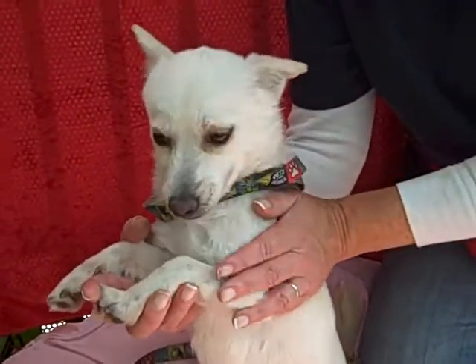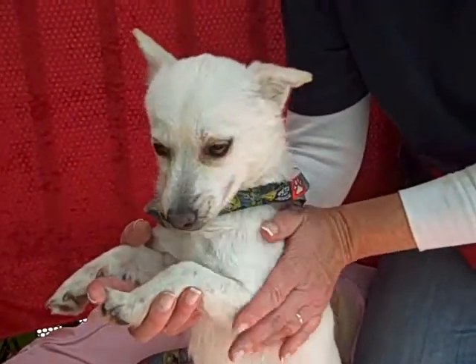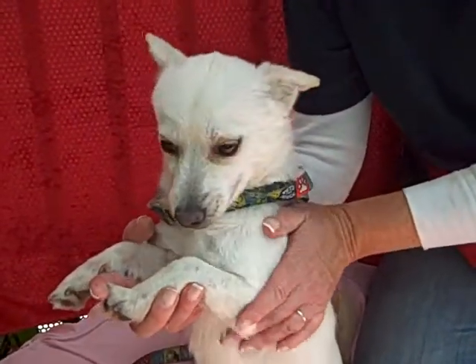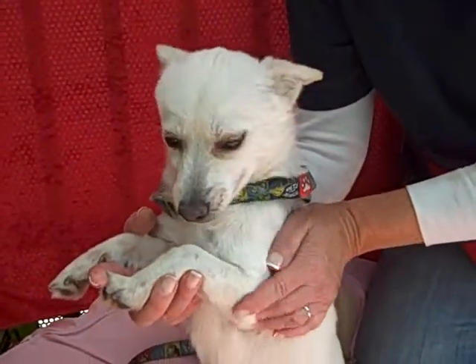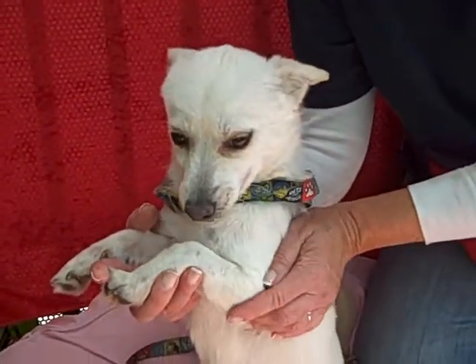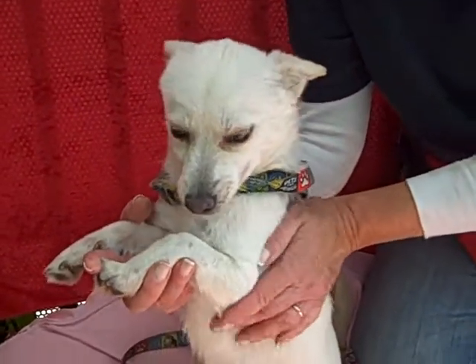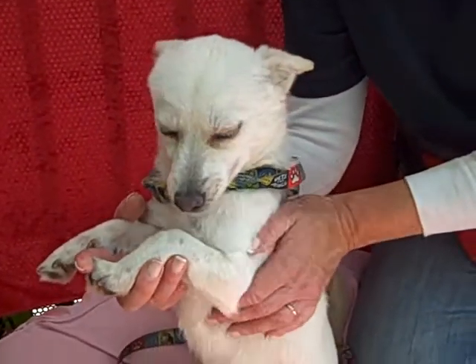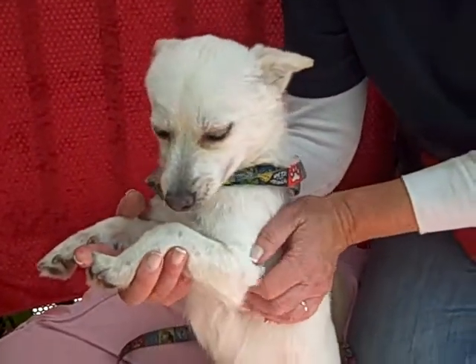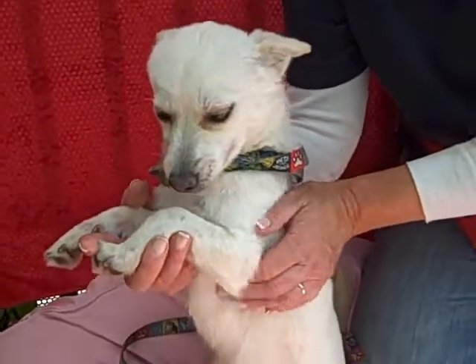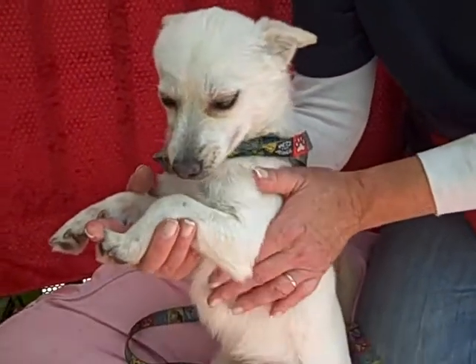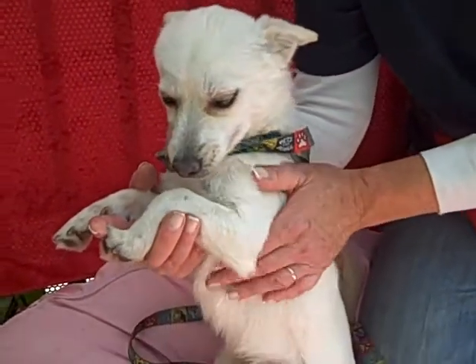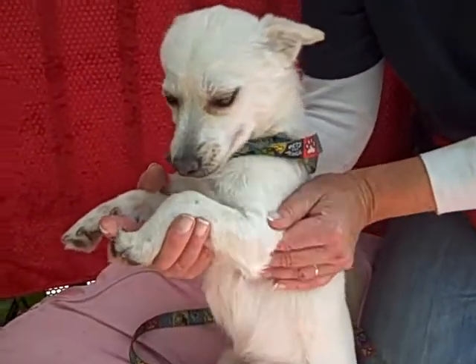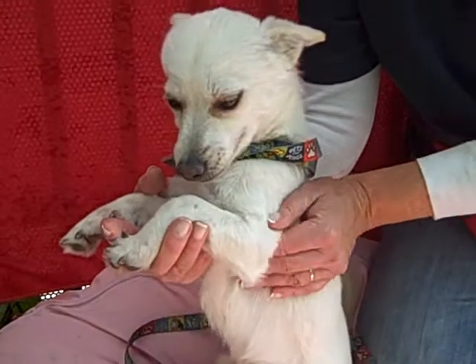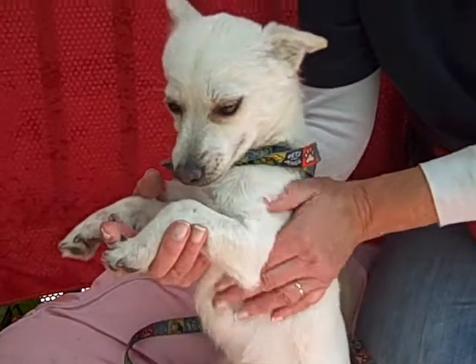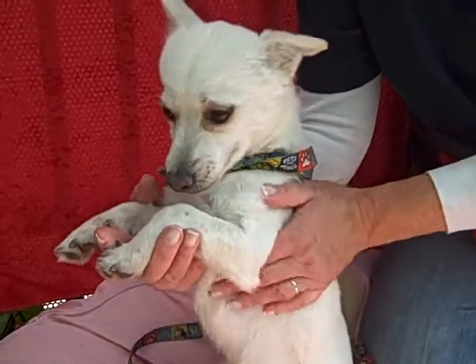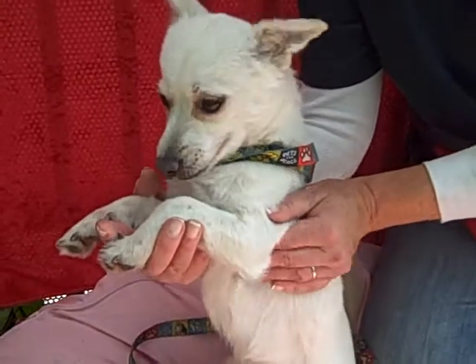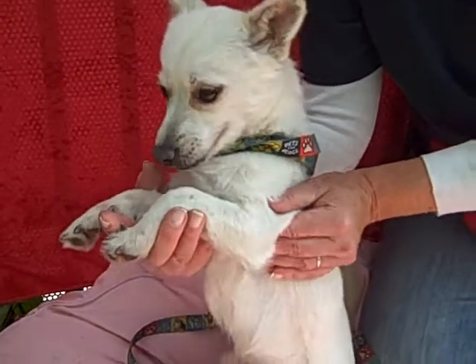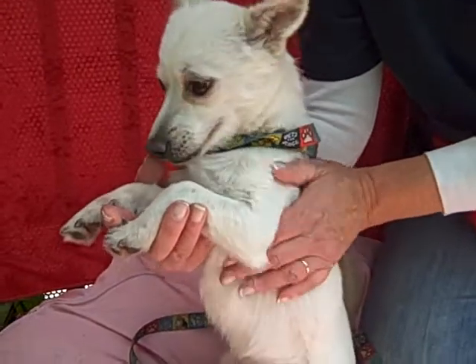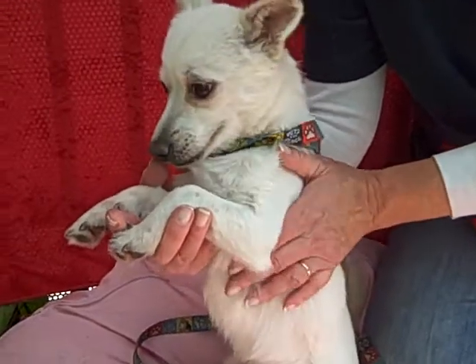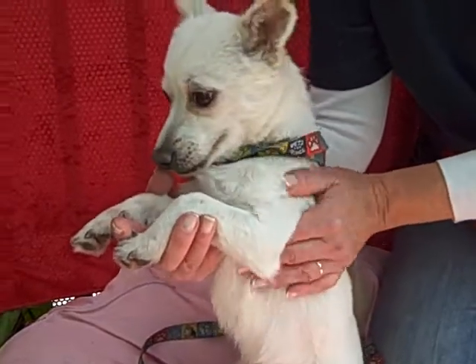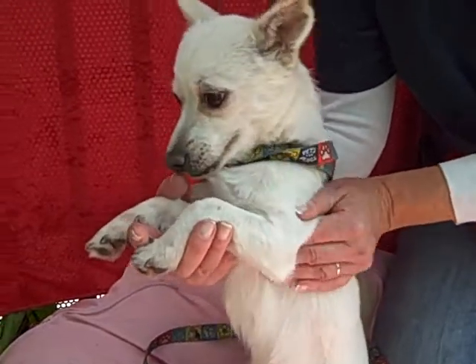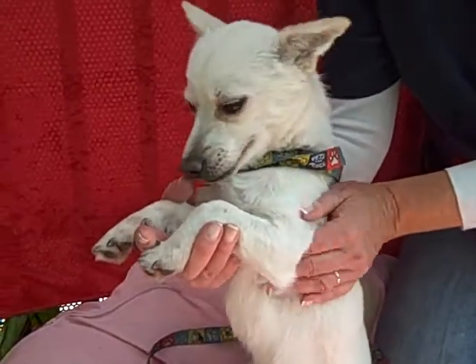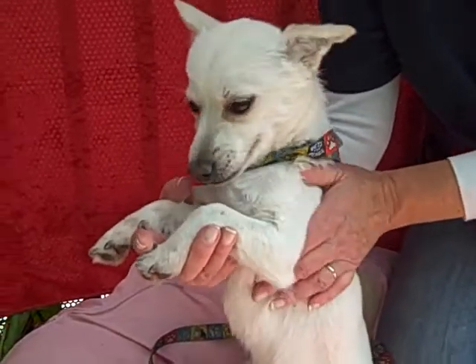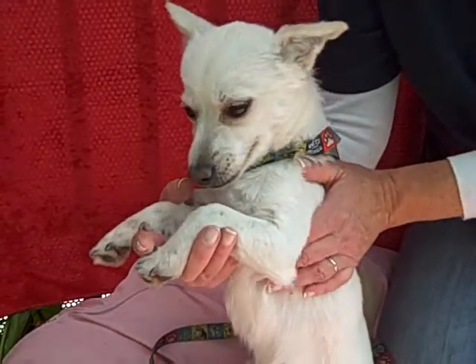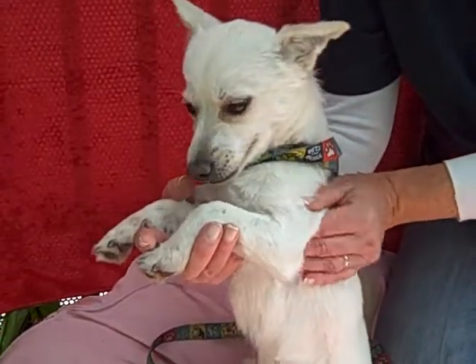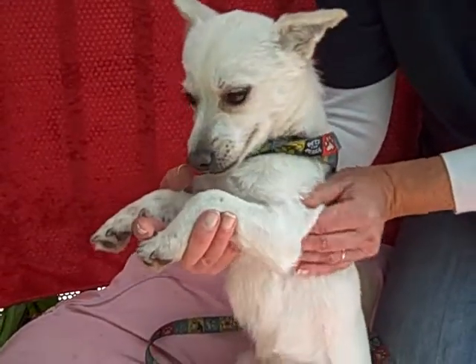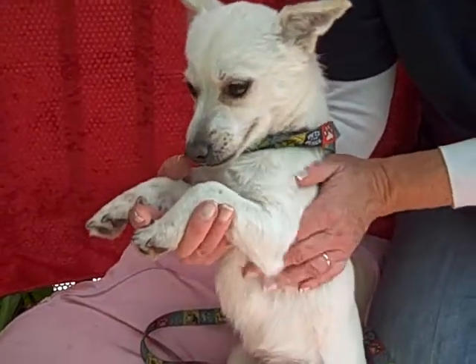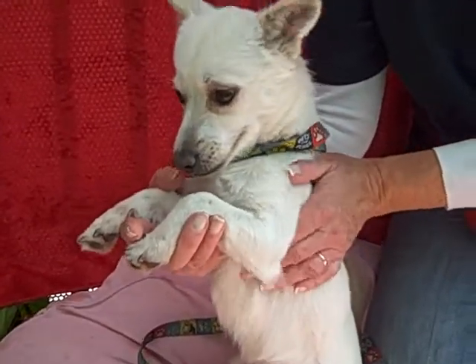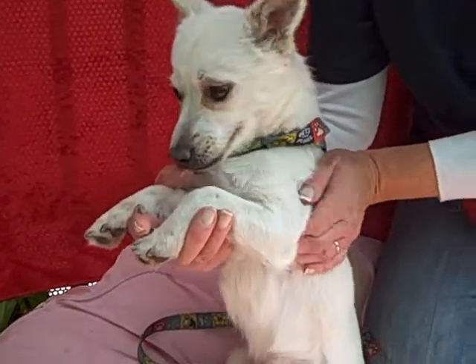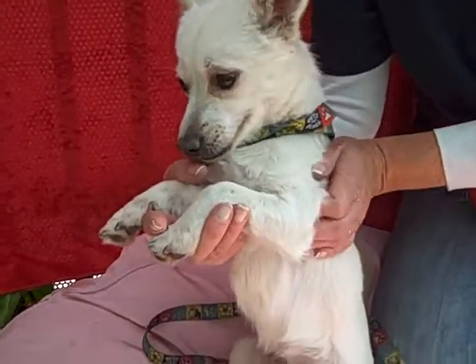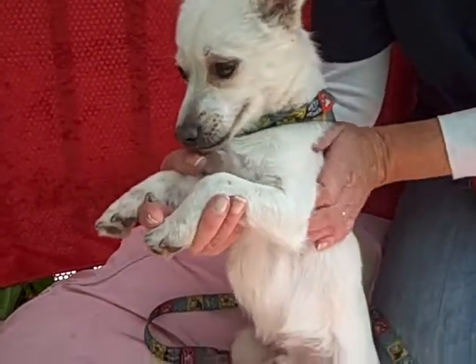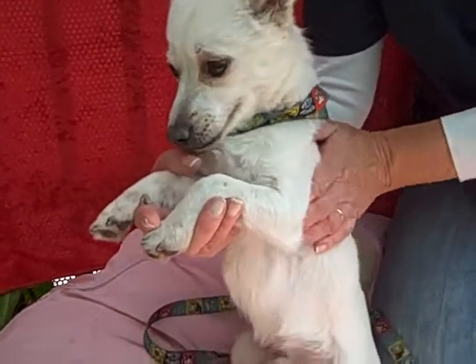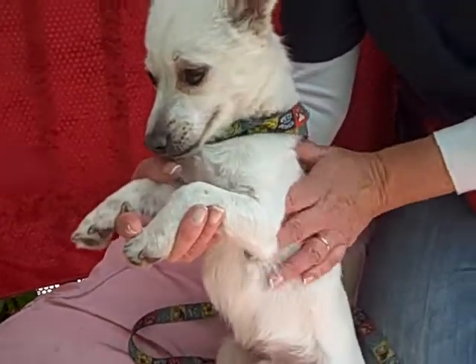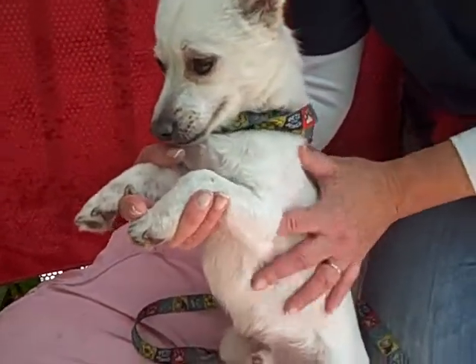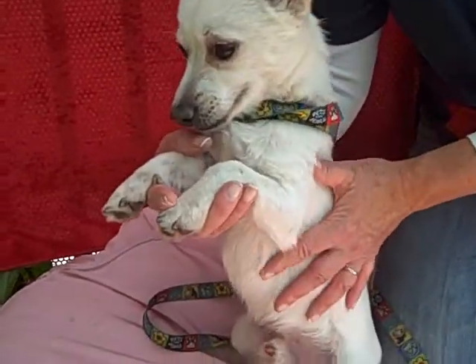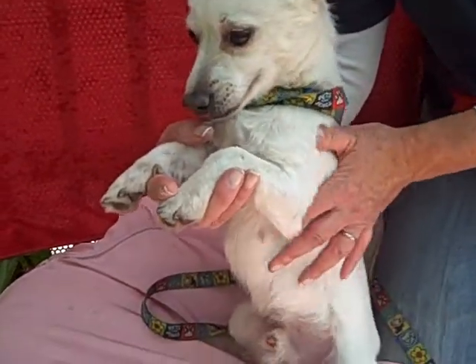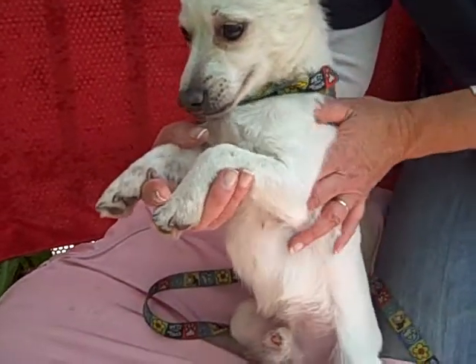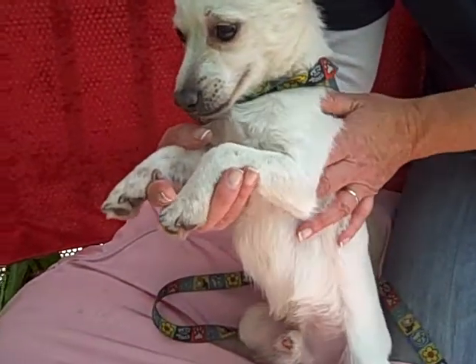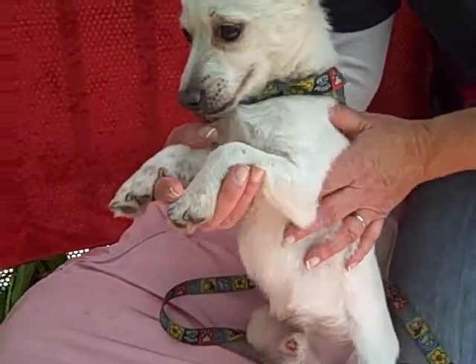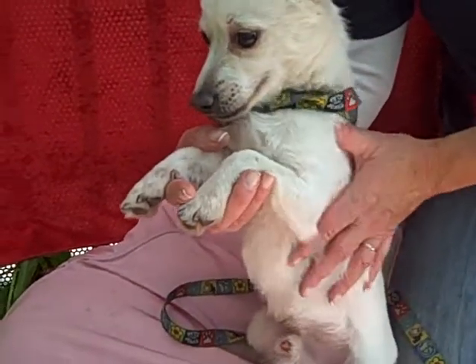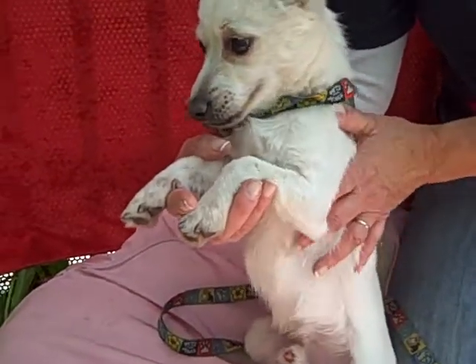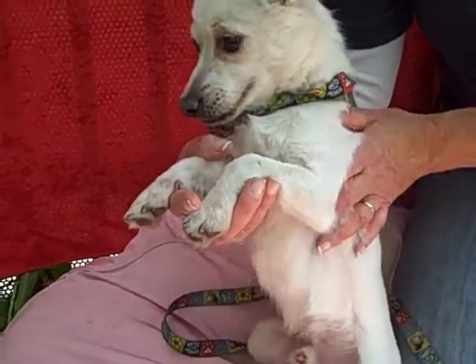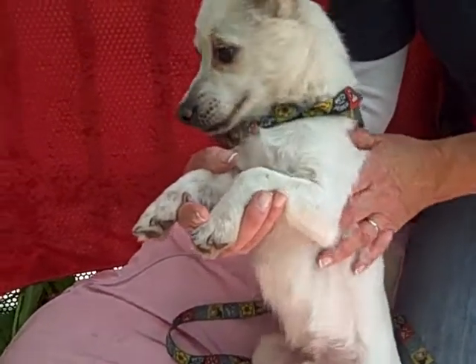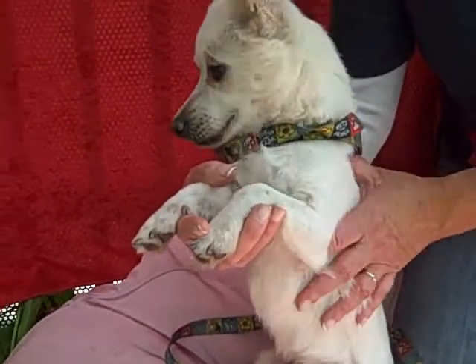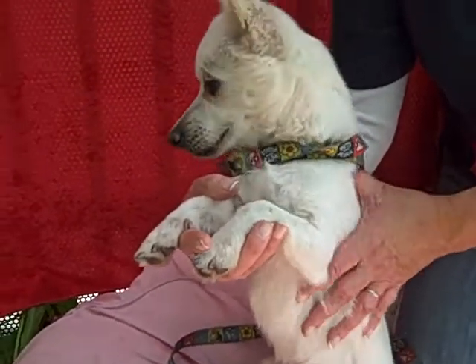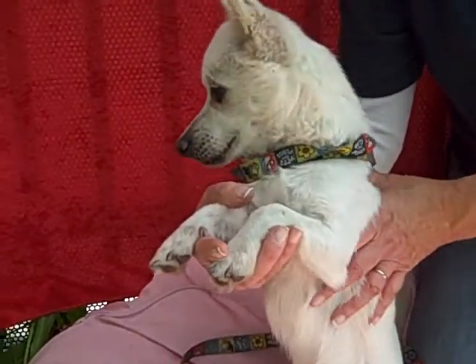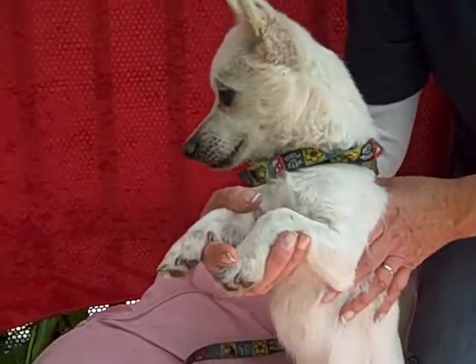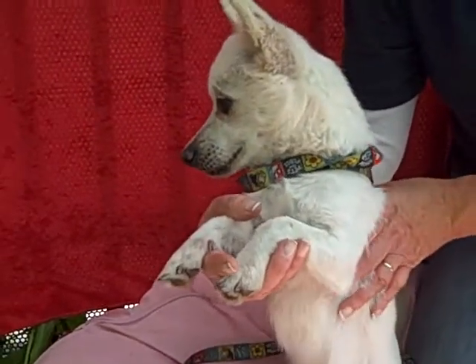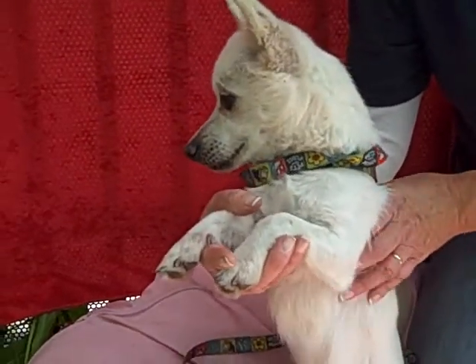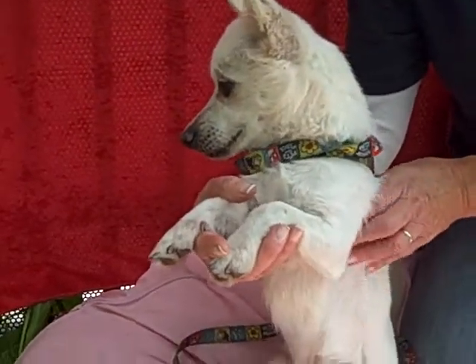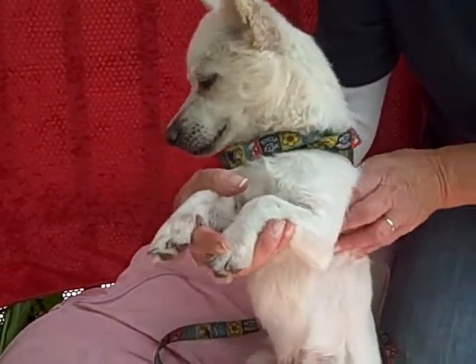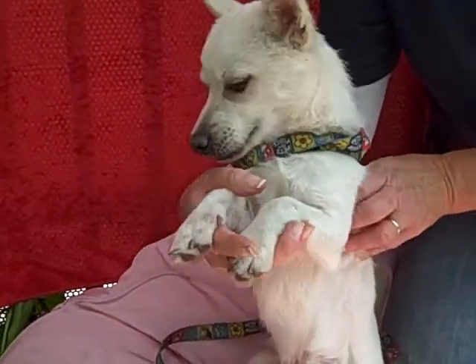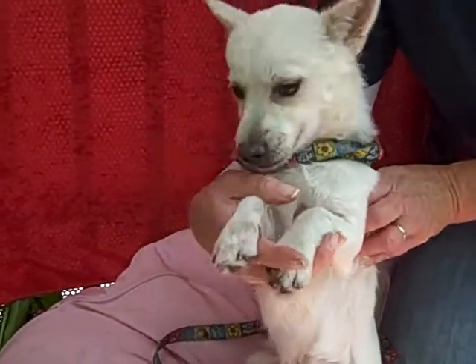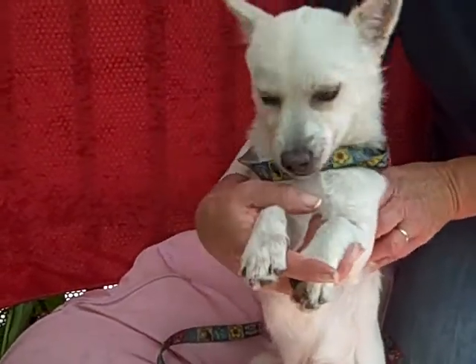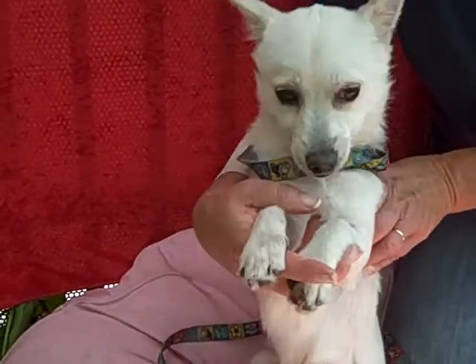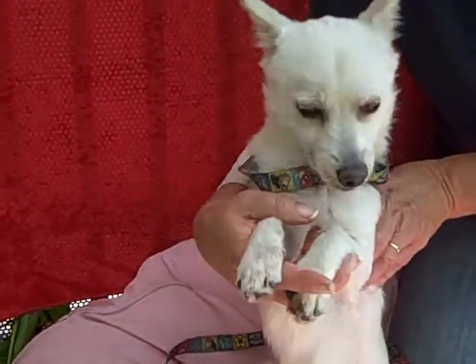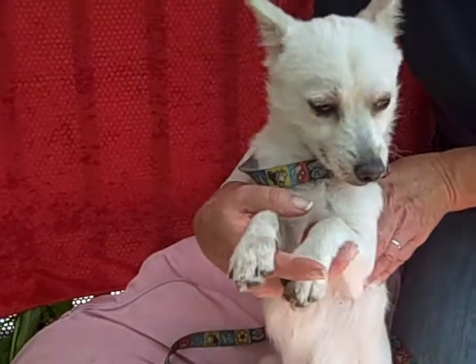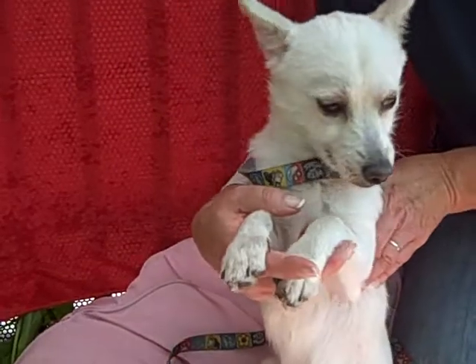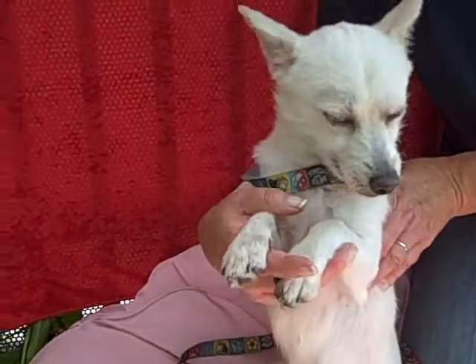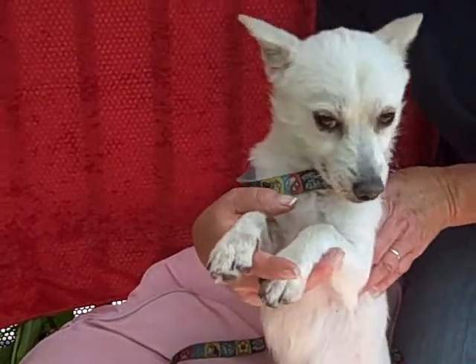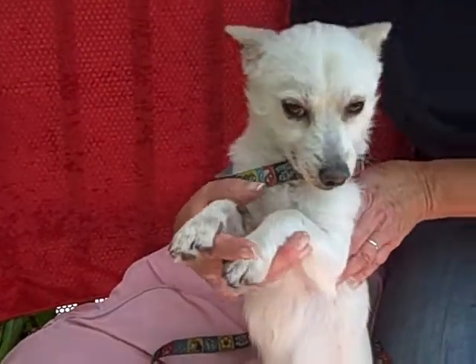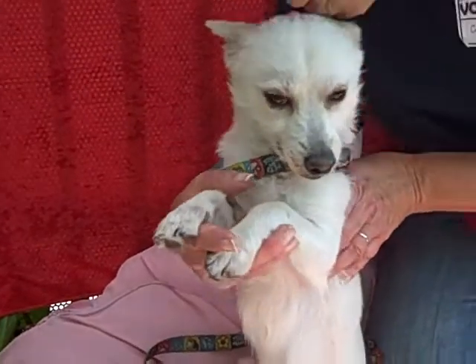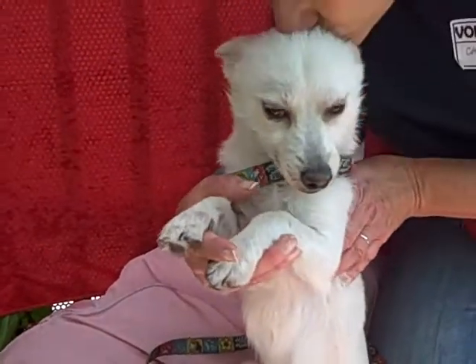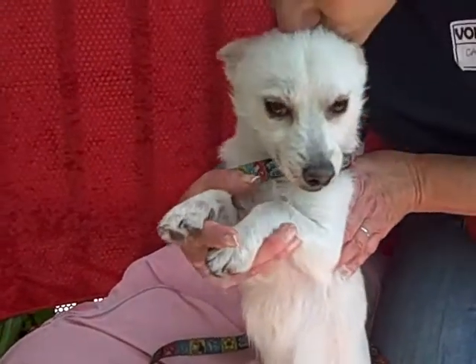Please come adopt Snowy today here at the North Central Animal Shelter. Again, ID number A1258828.